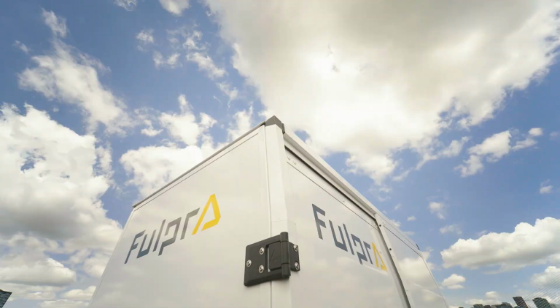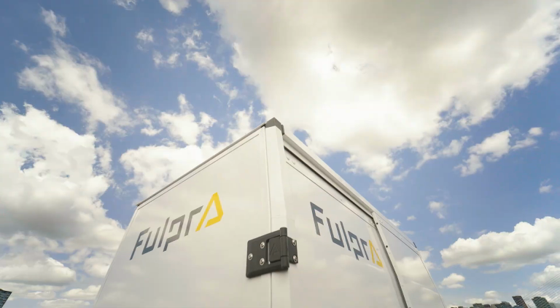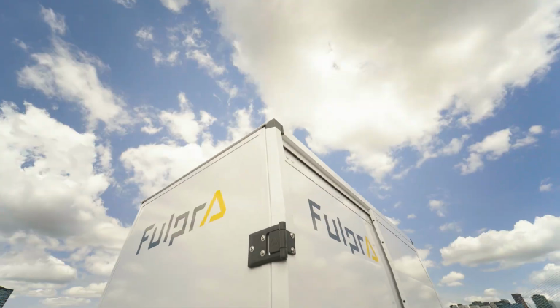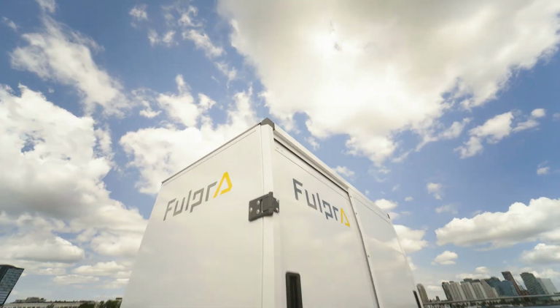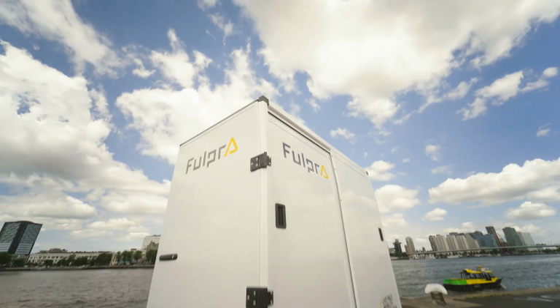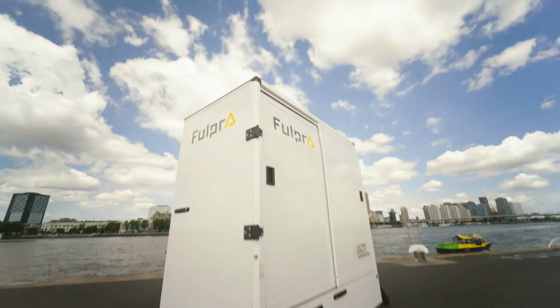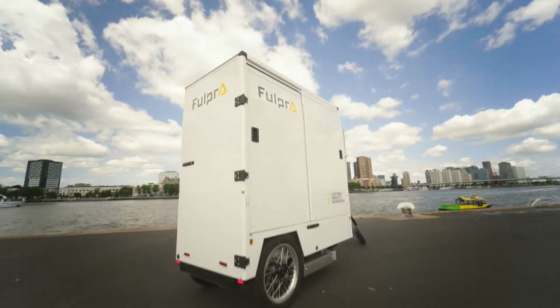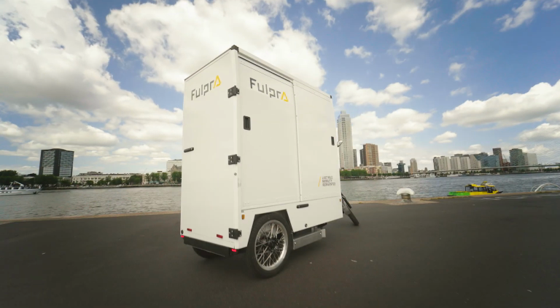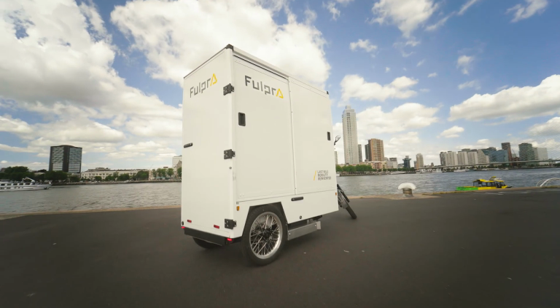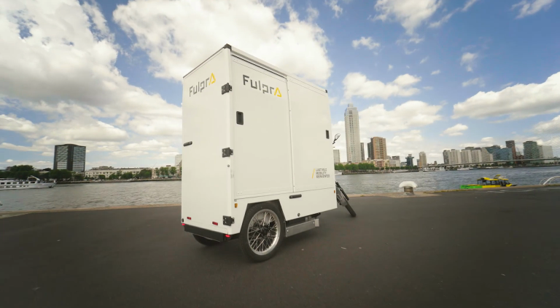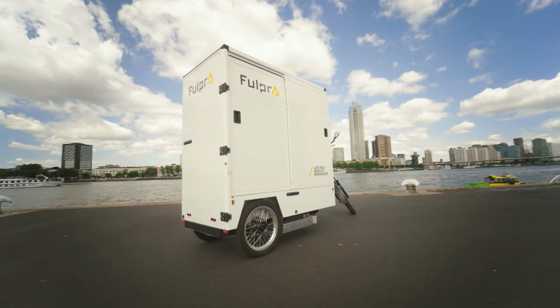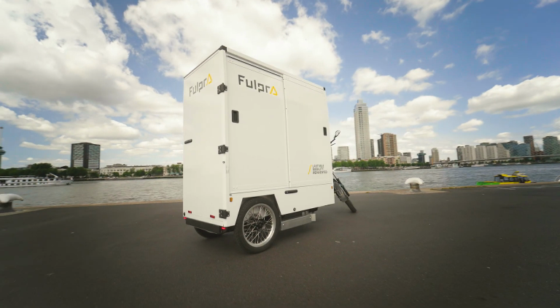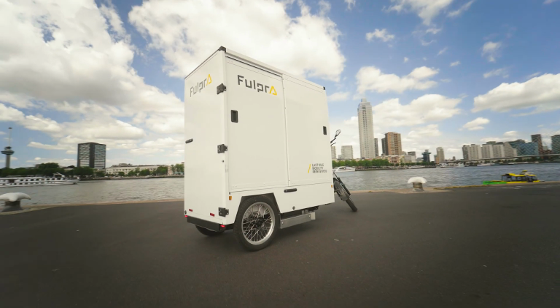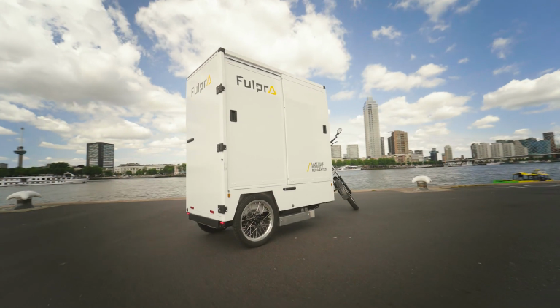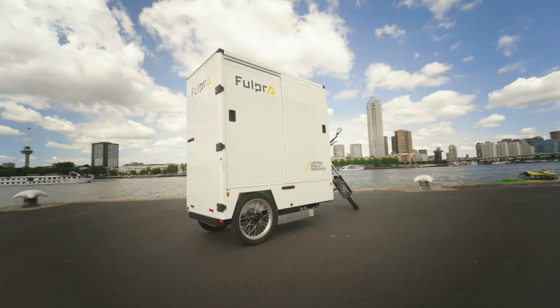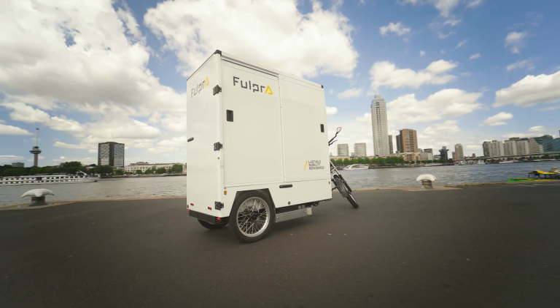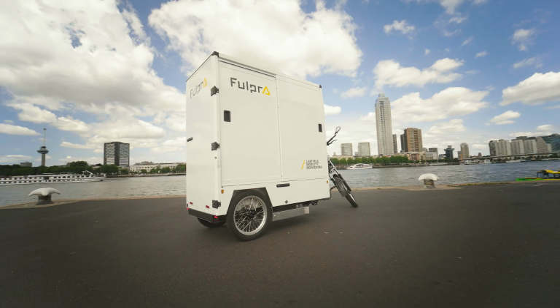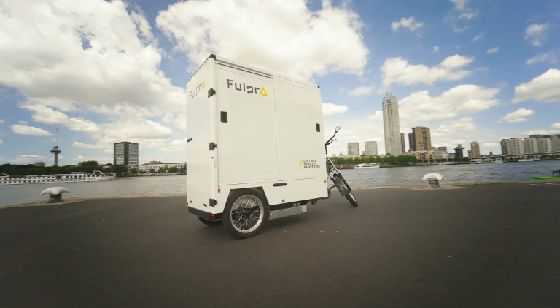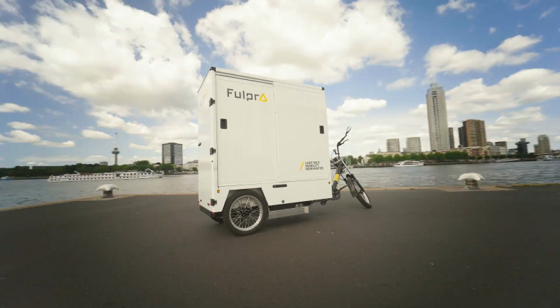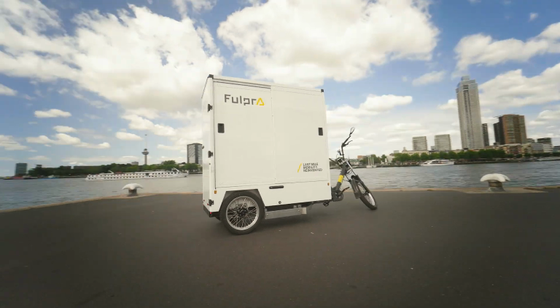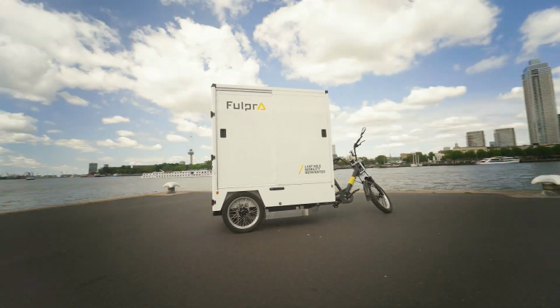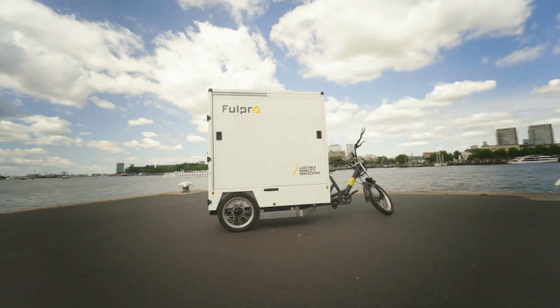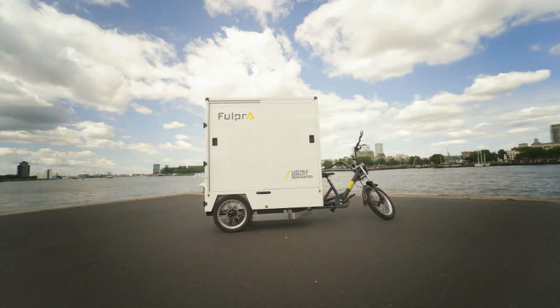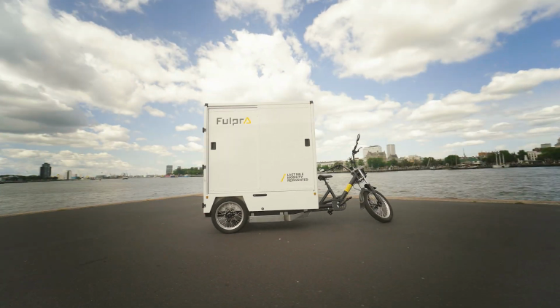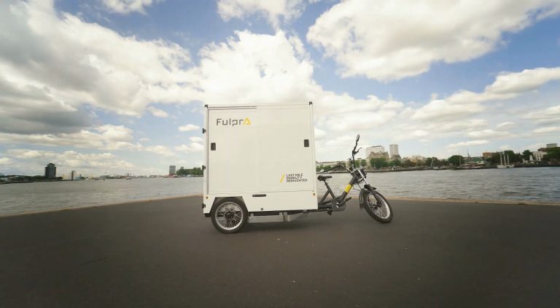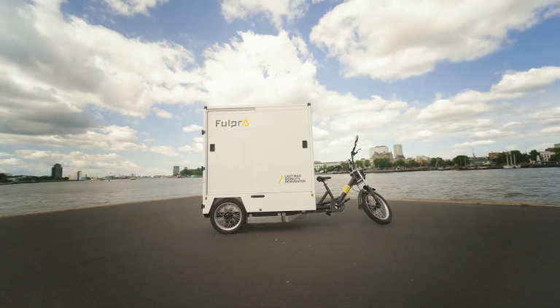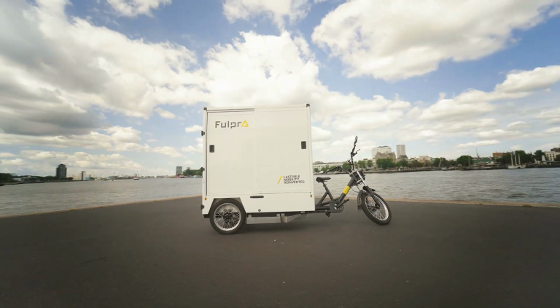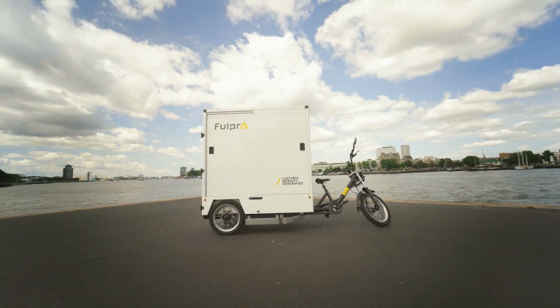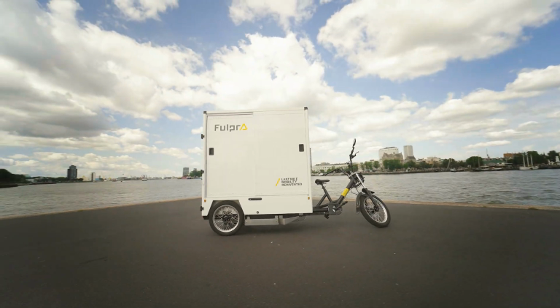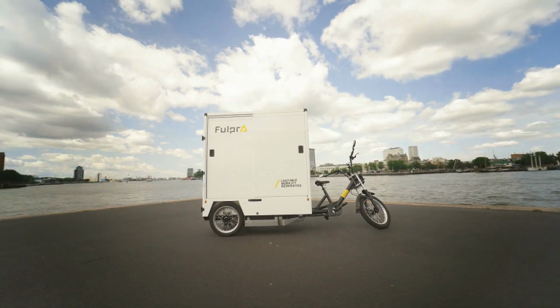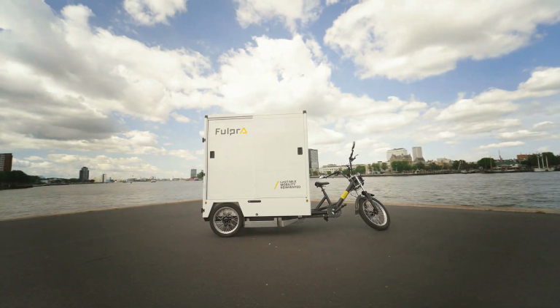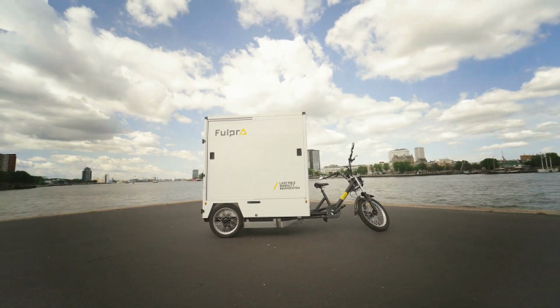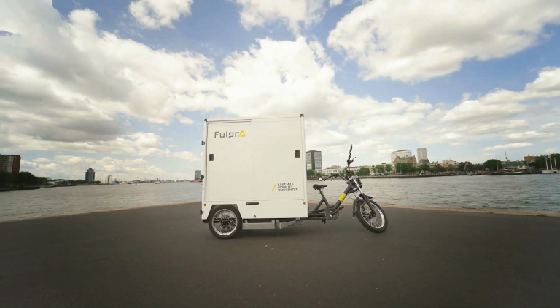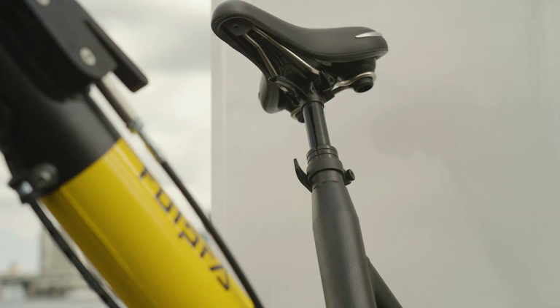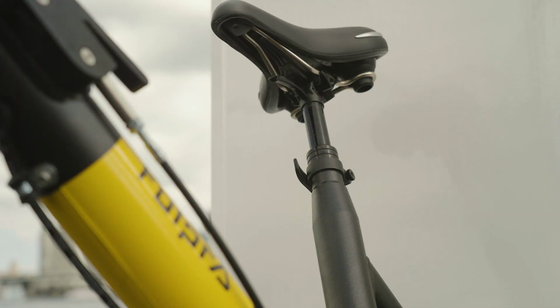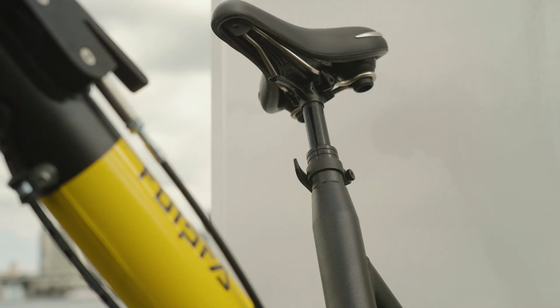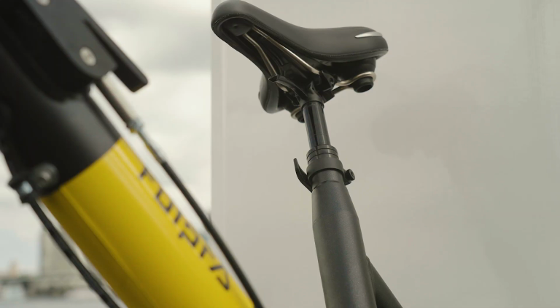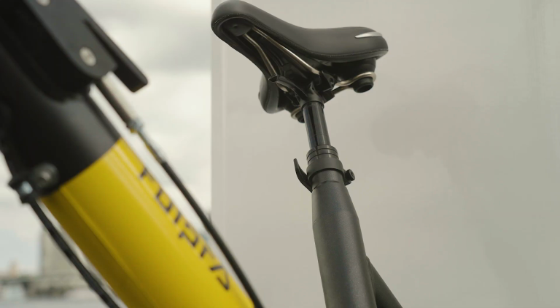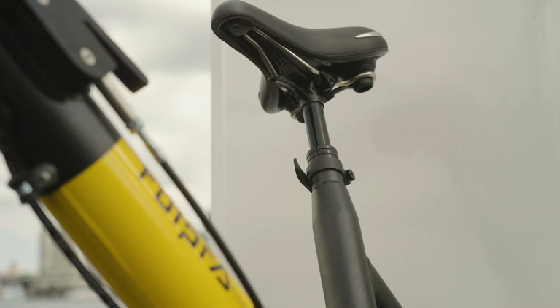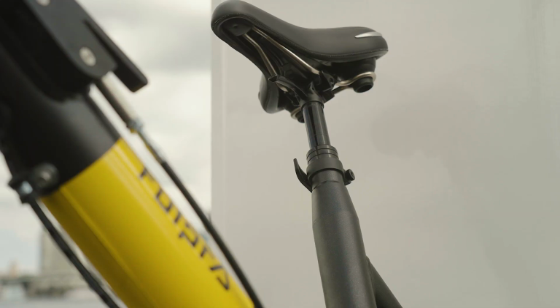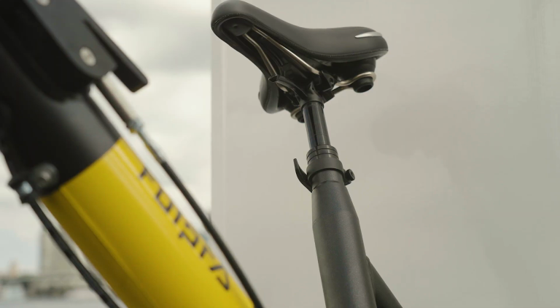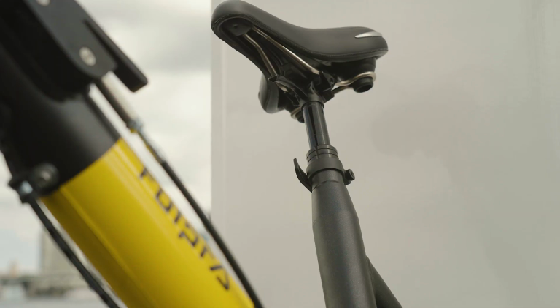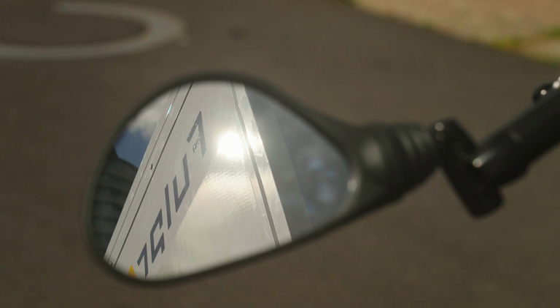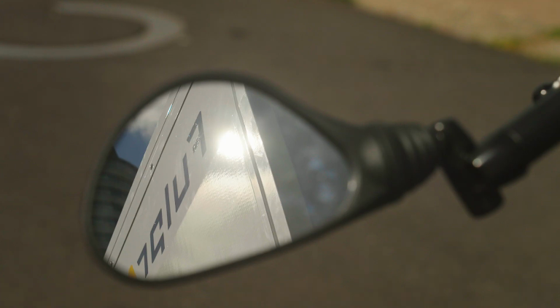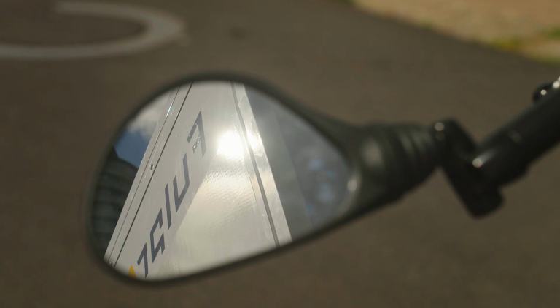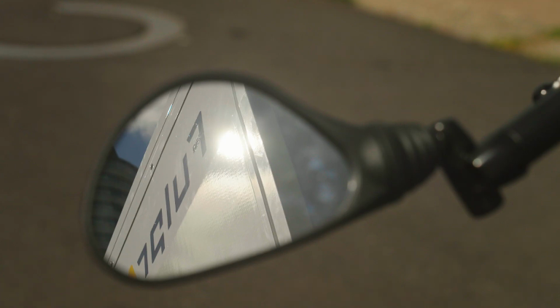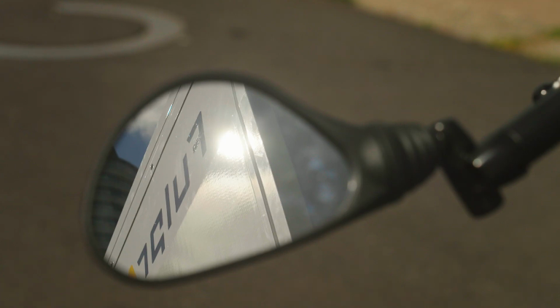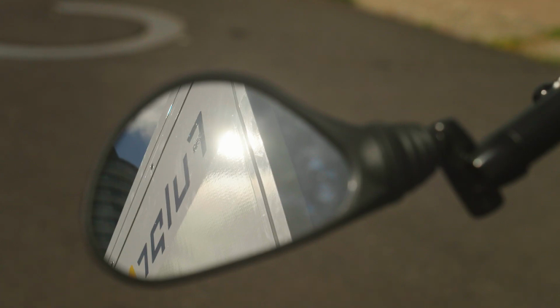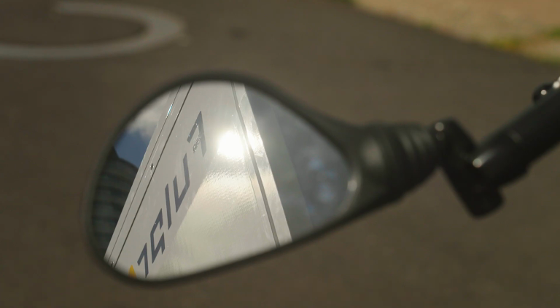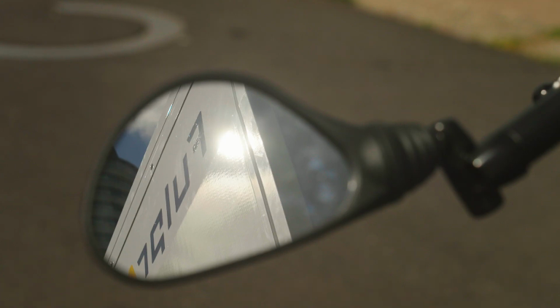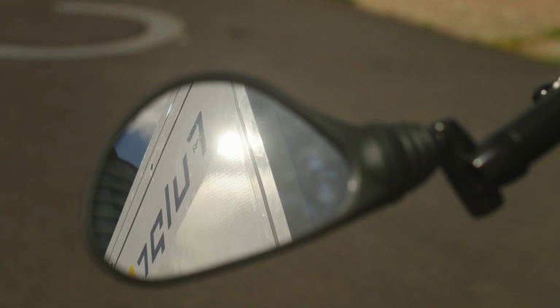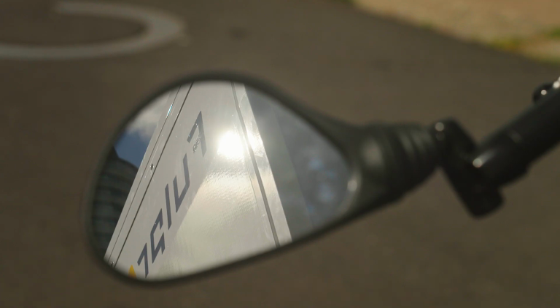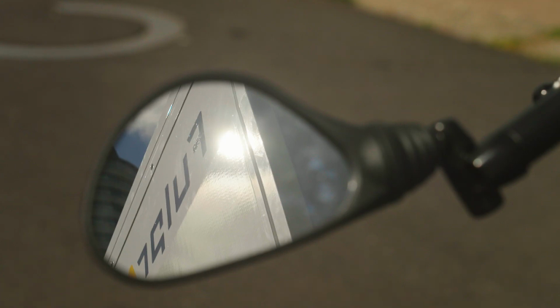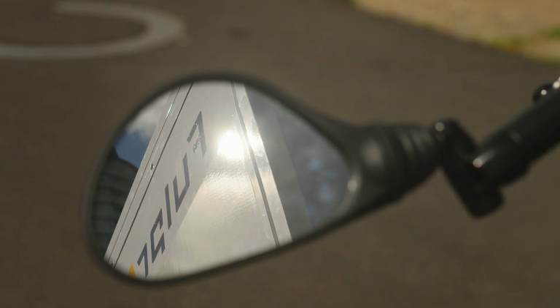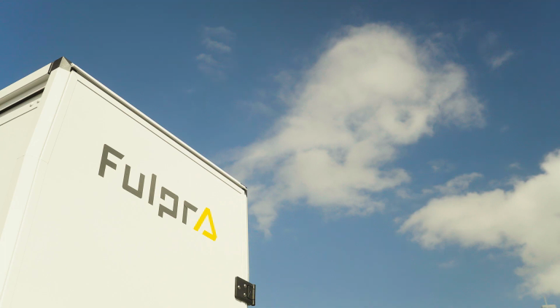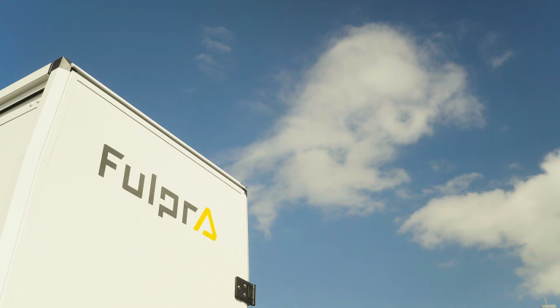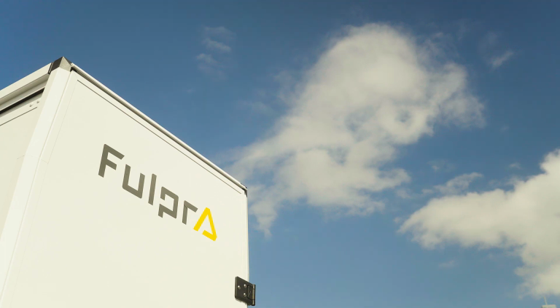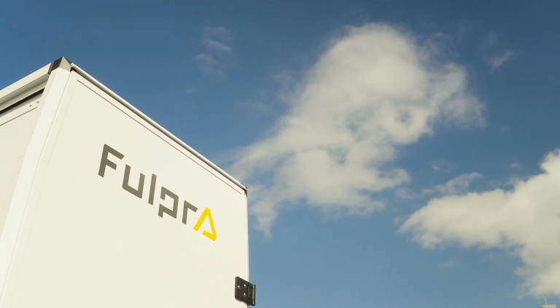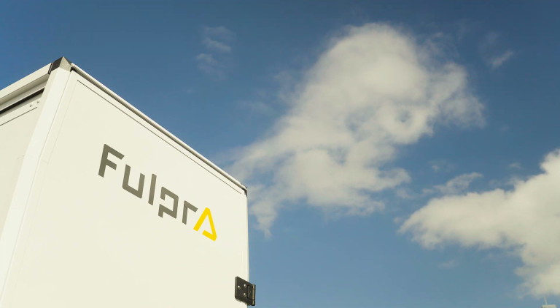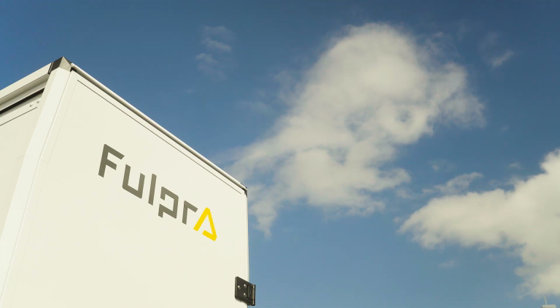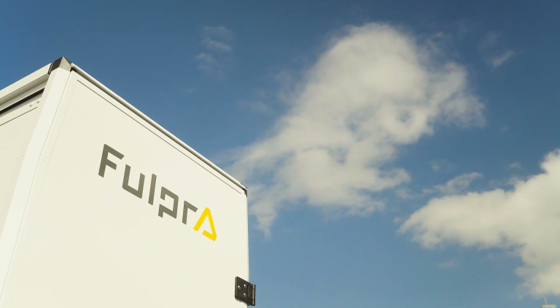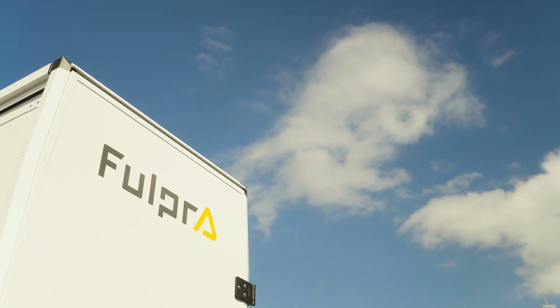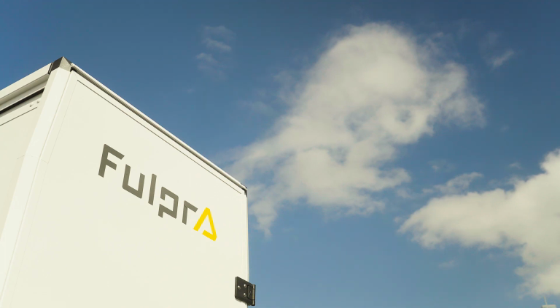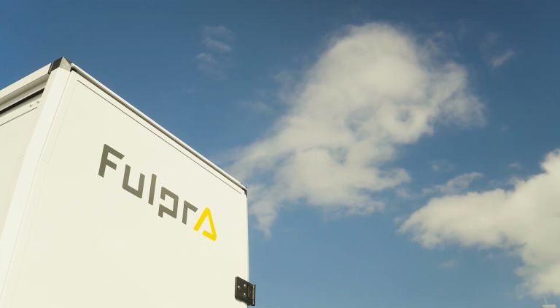Thank you for watching this Fulpra instructional video. We wish you lots of riding fun and safe miles.